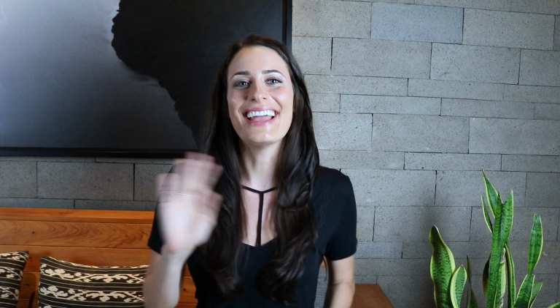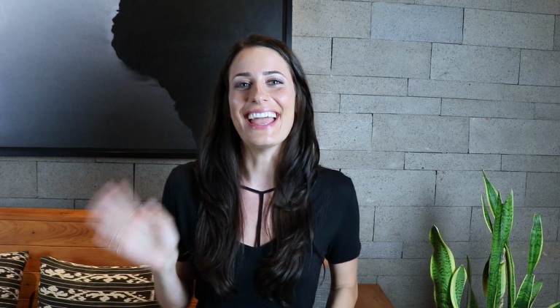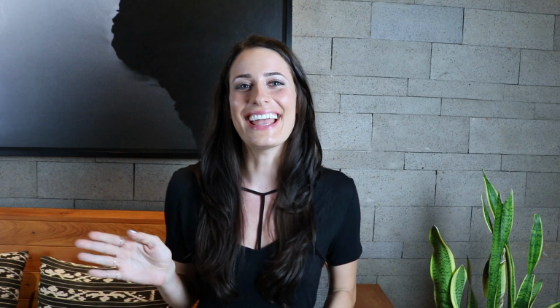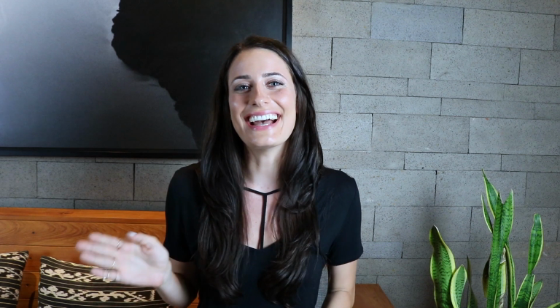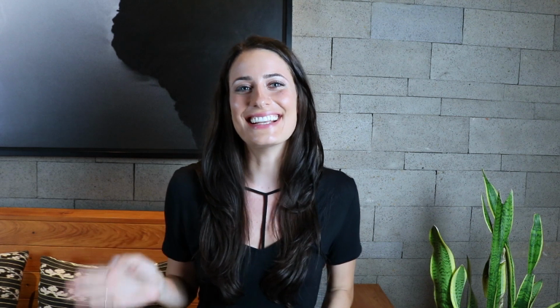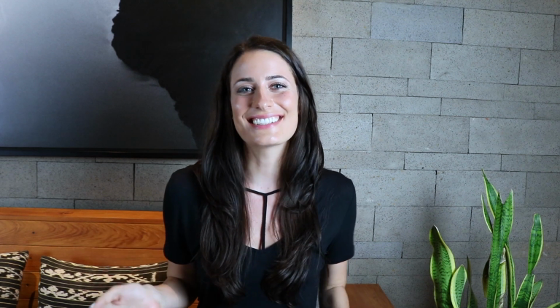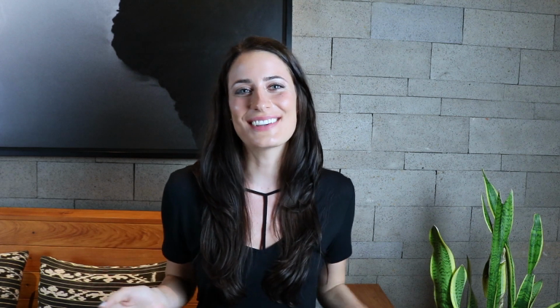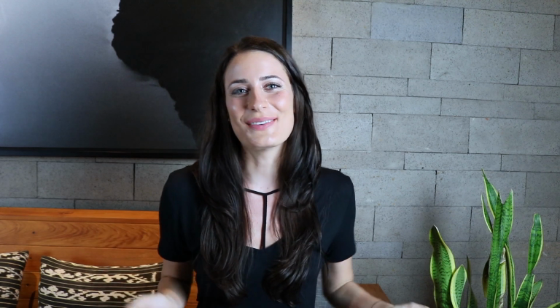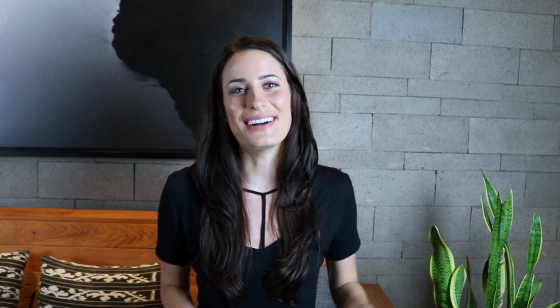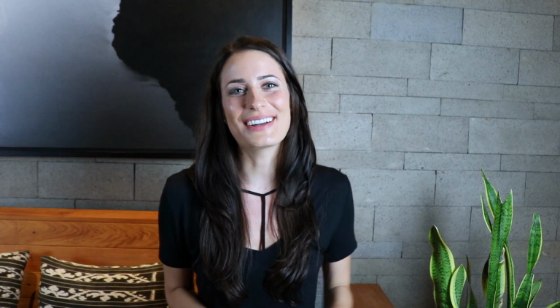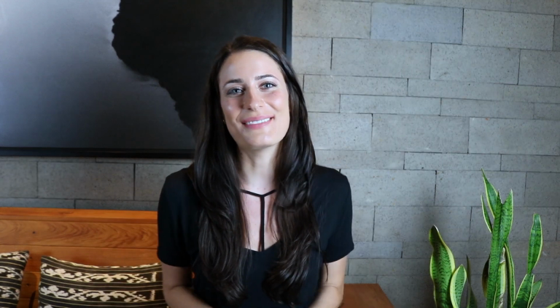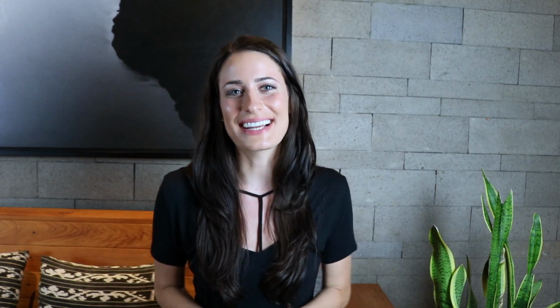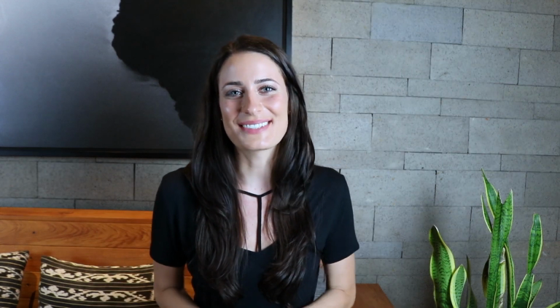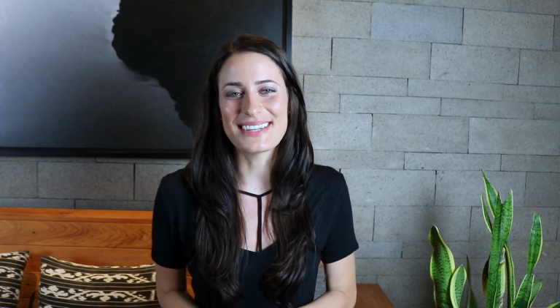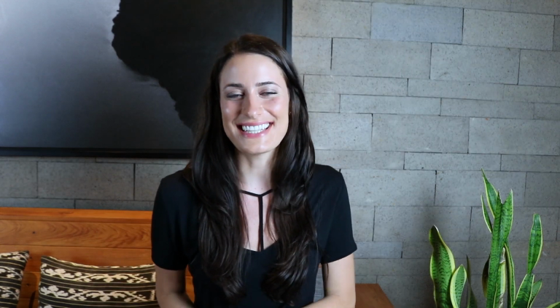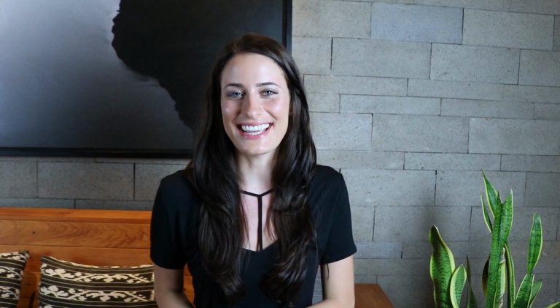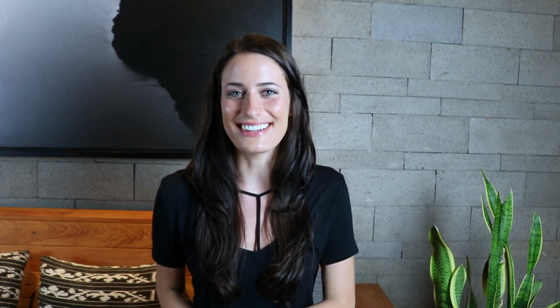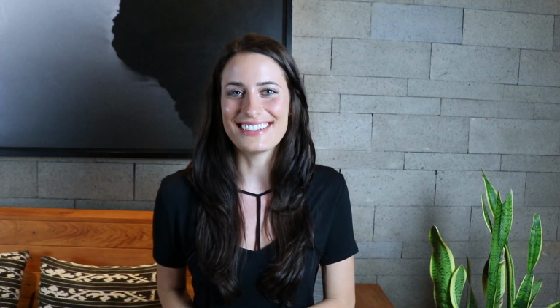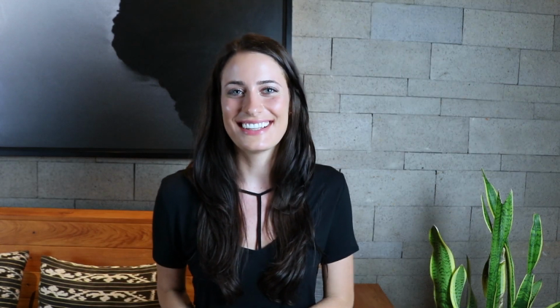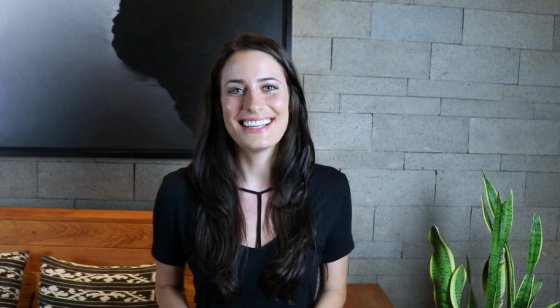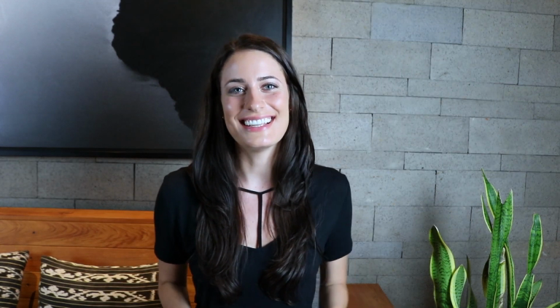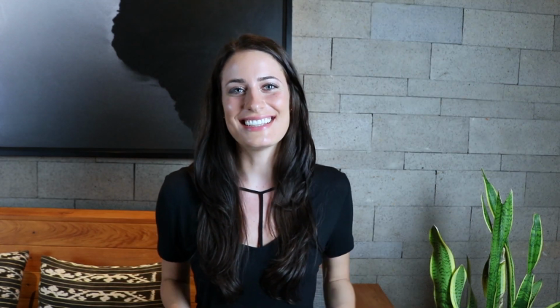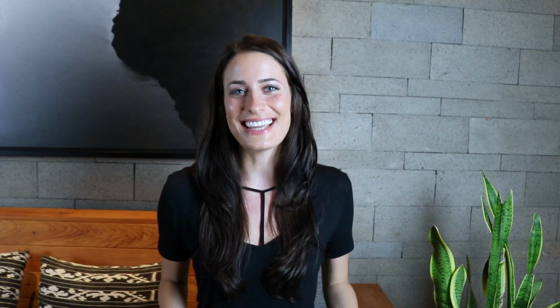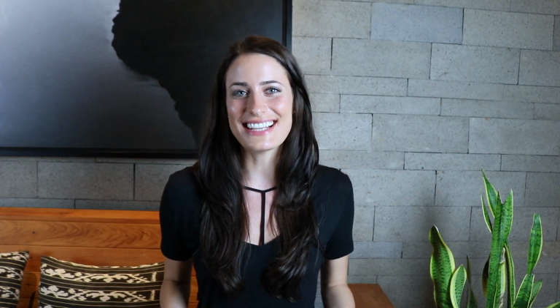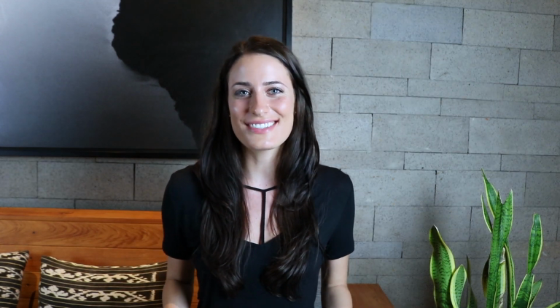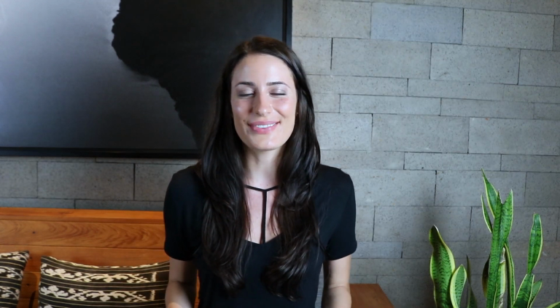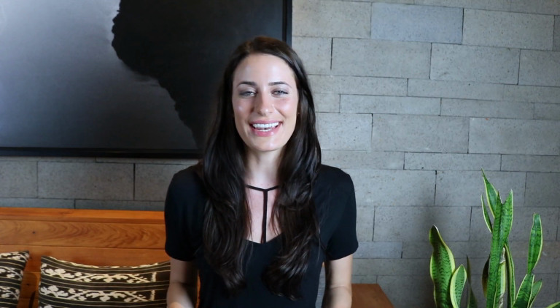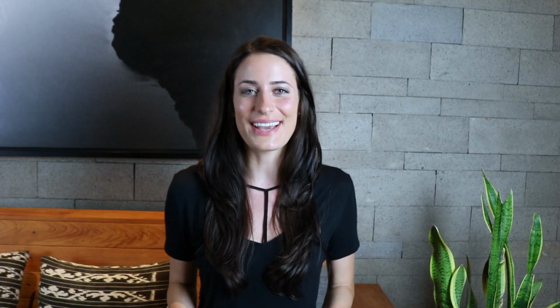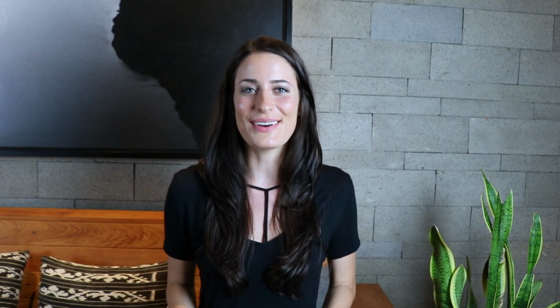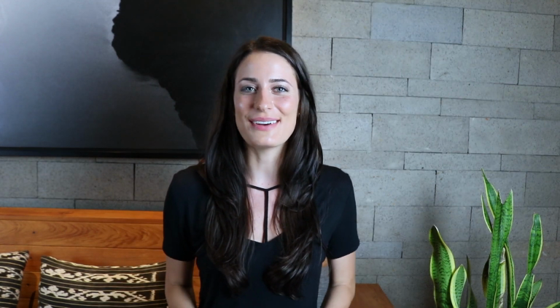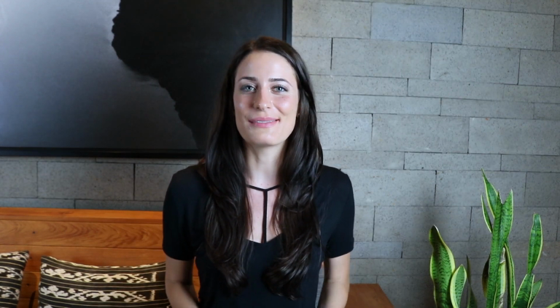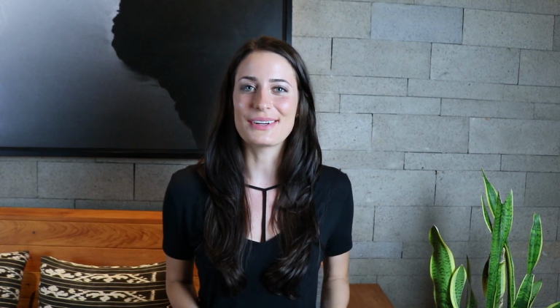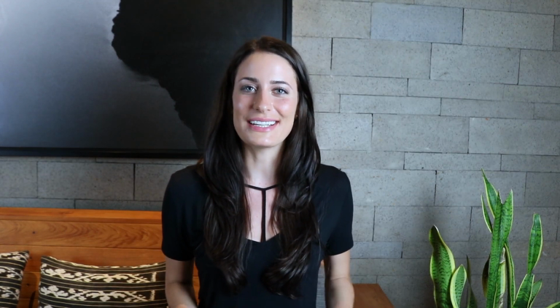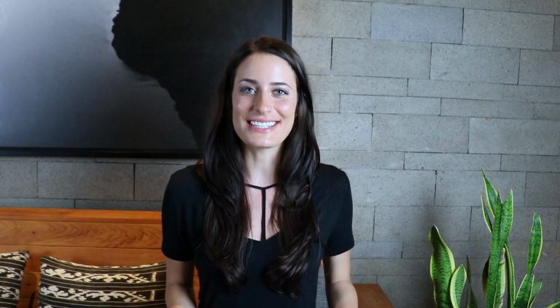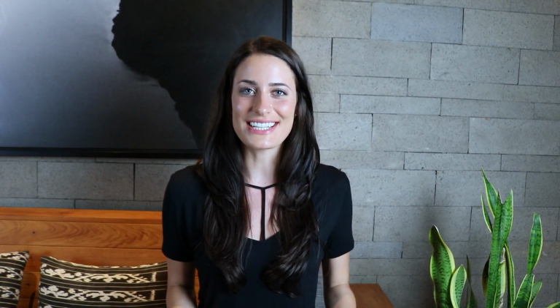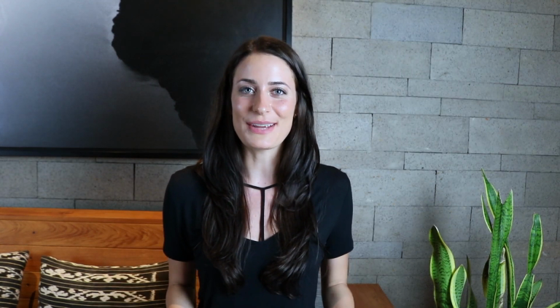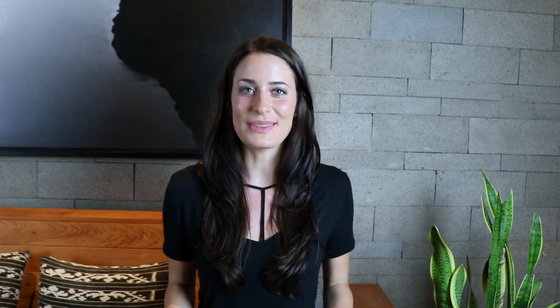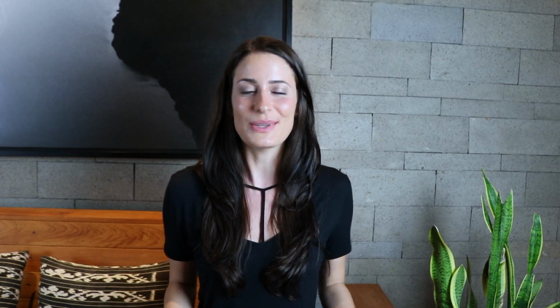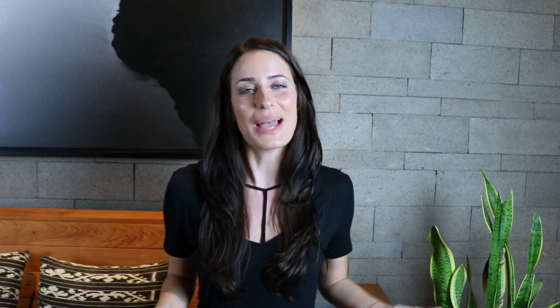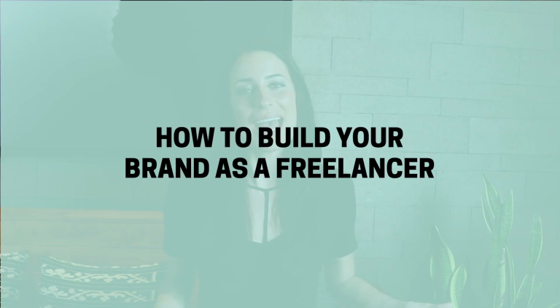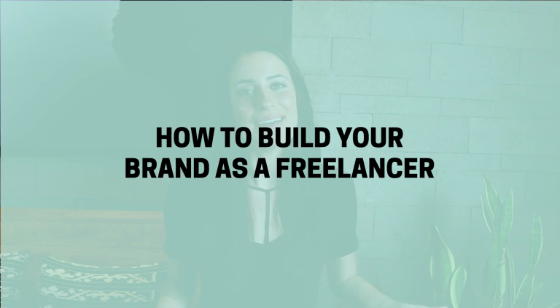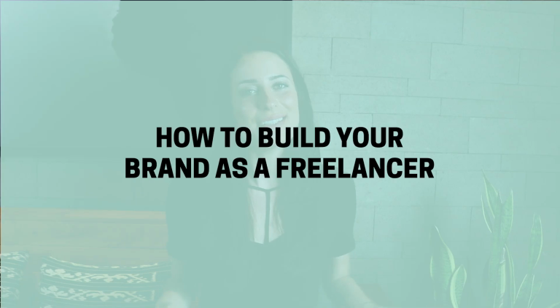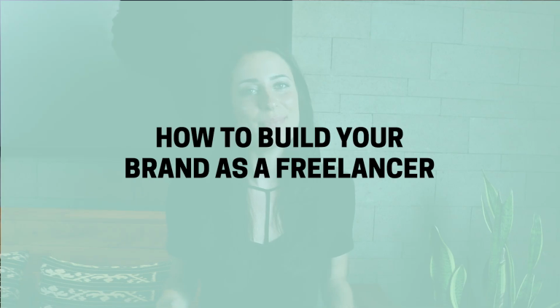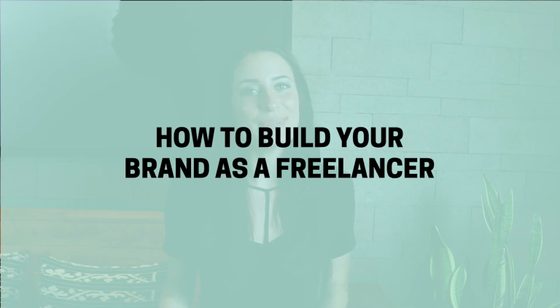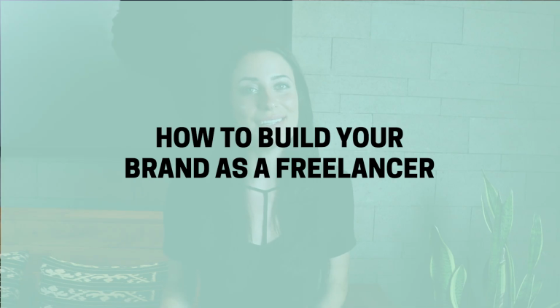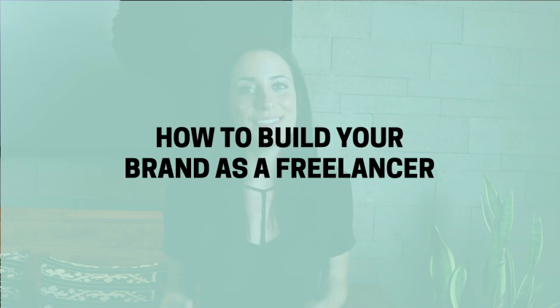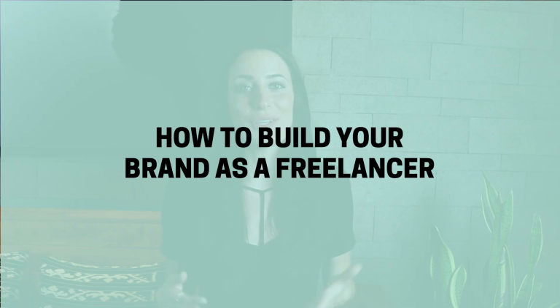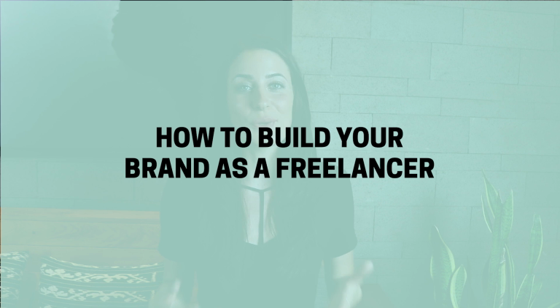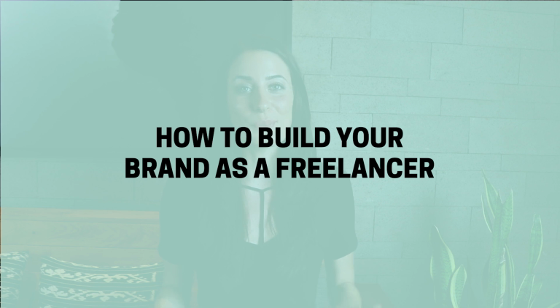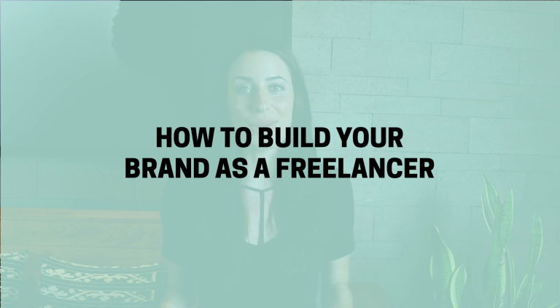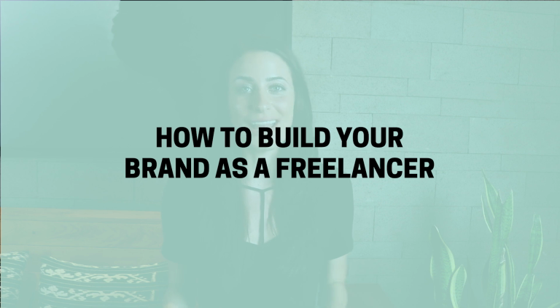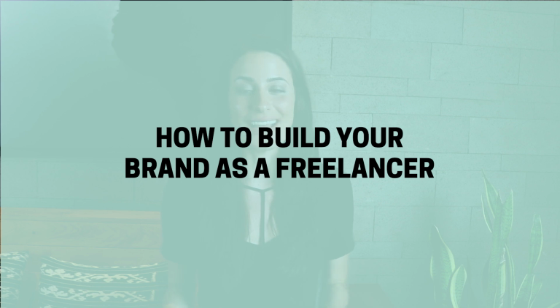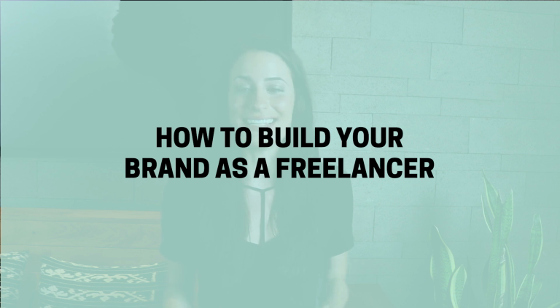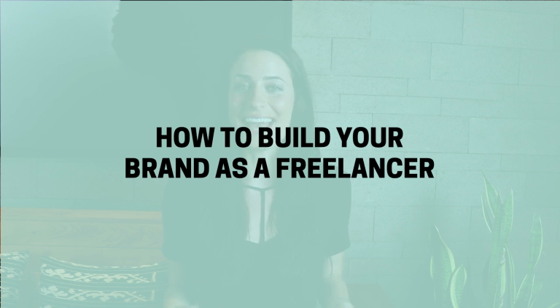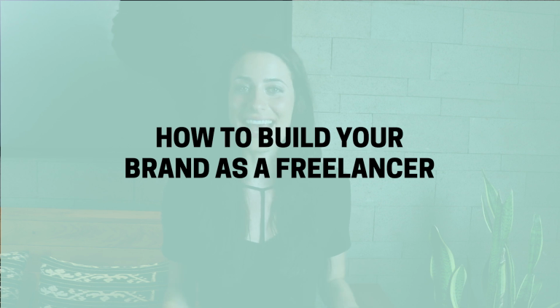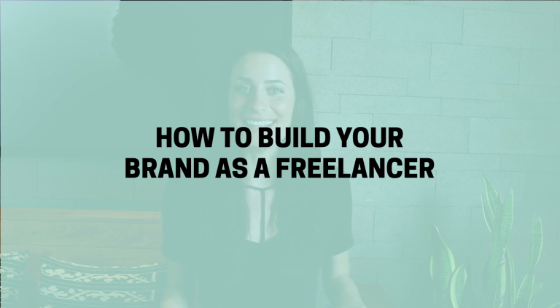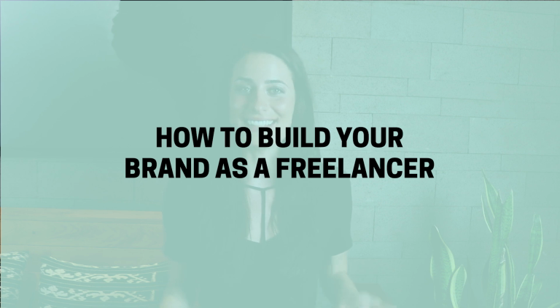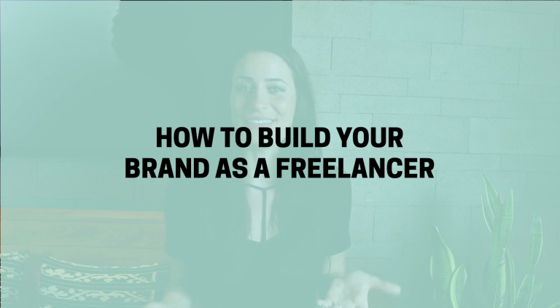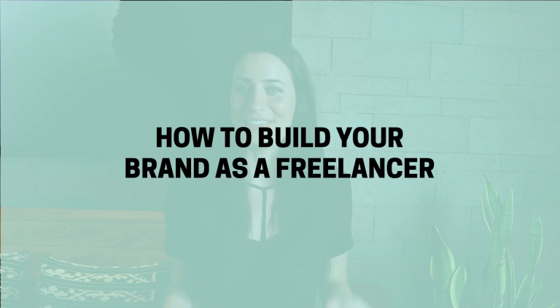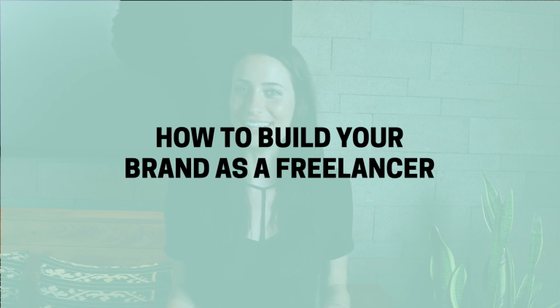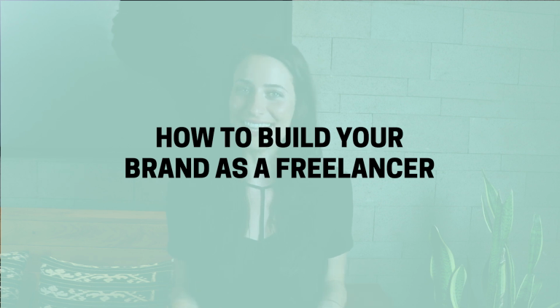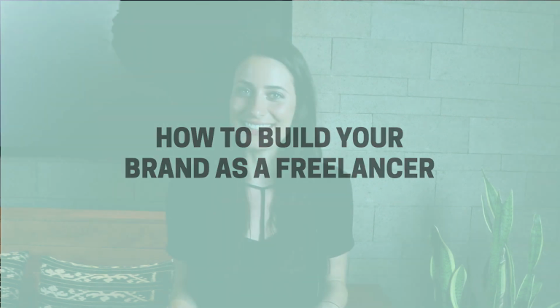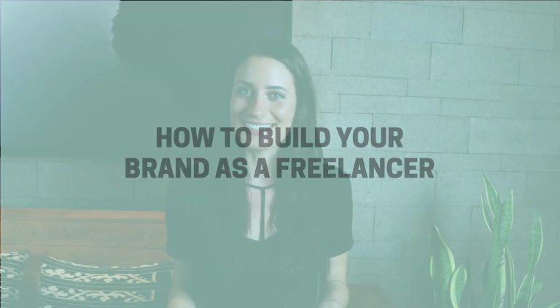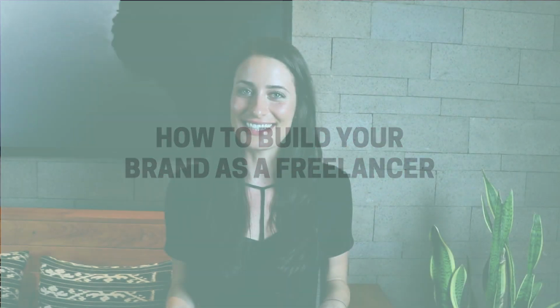Hey guys, welcome back to my channel. In today's video, I'm going to share with you how to build your brand as a freelancer.